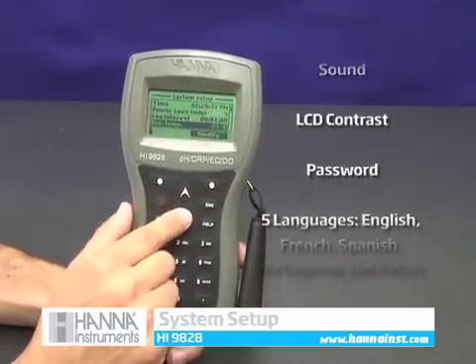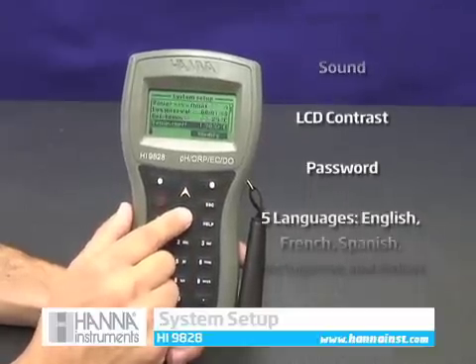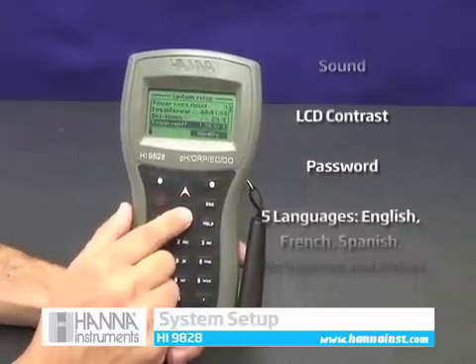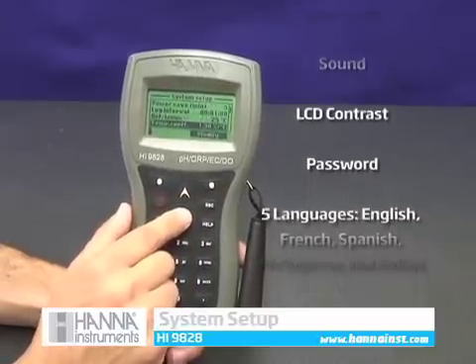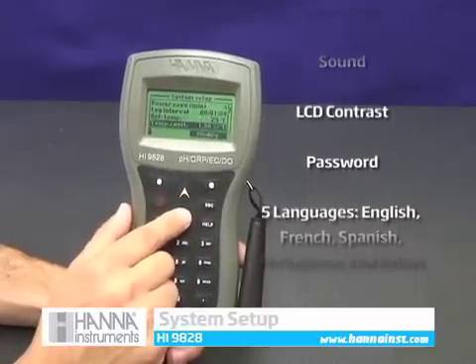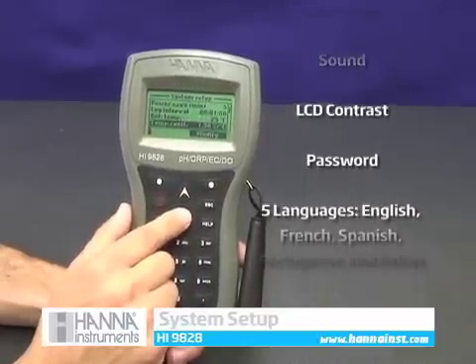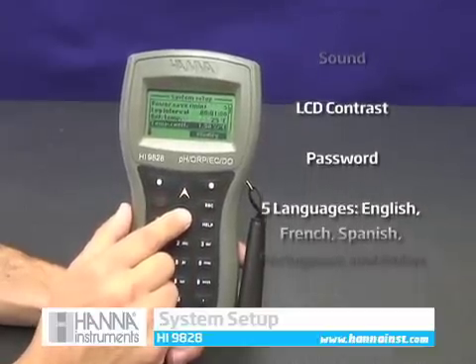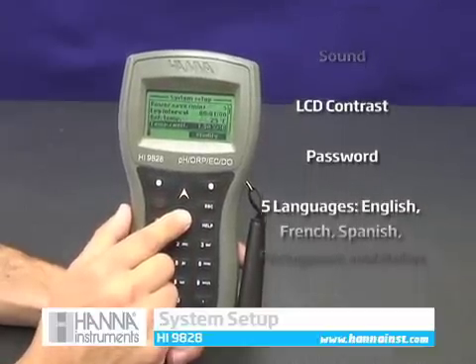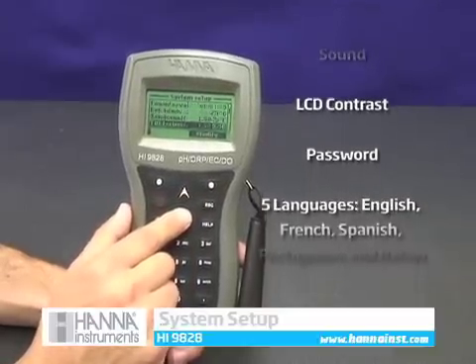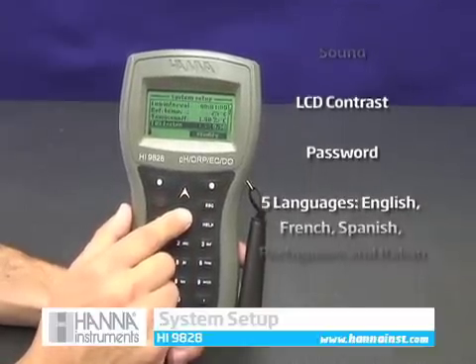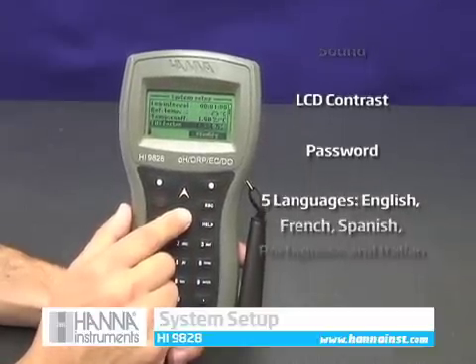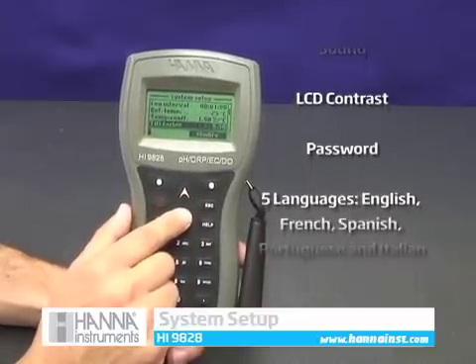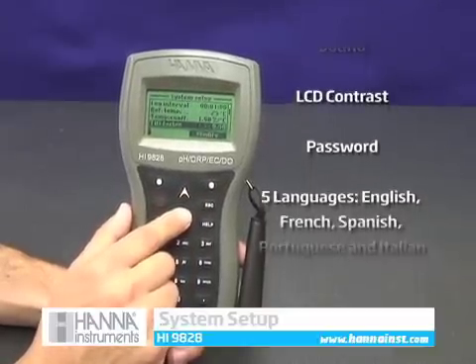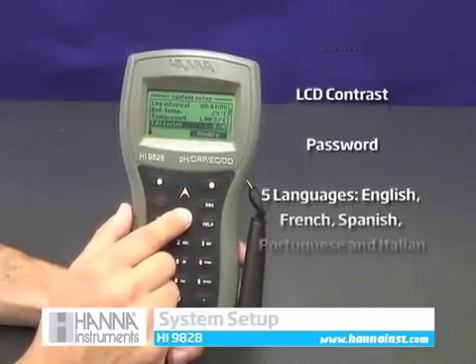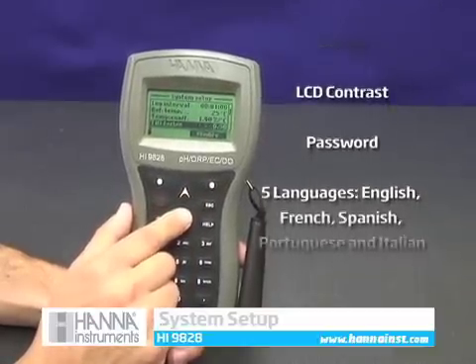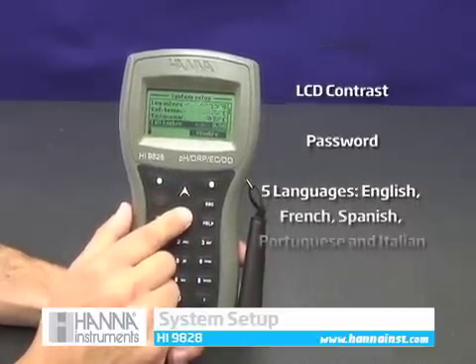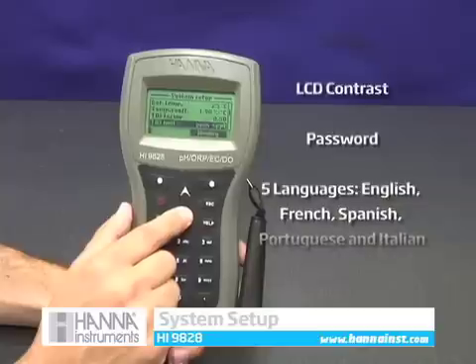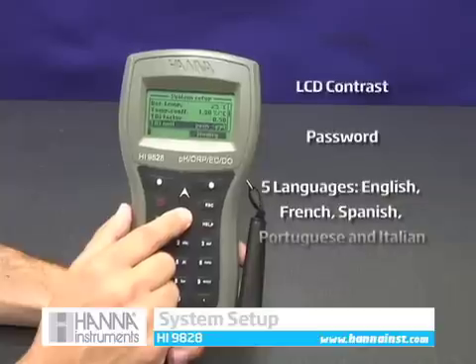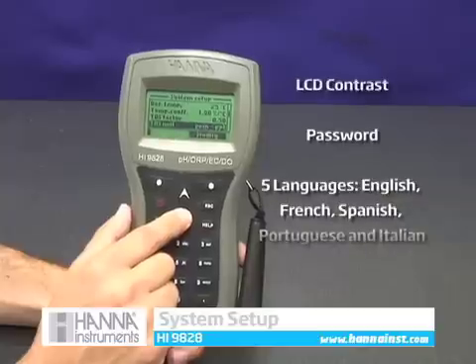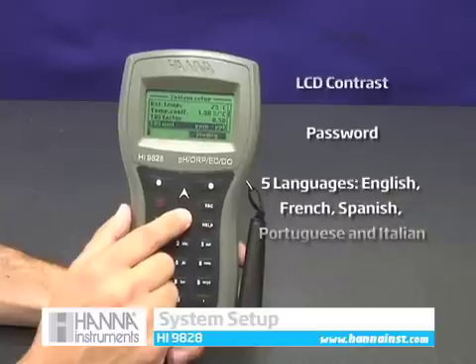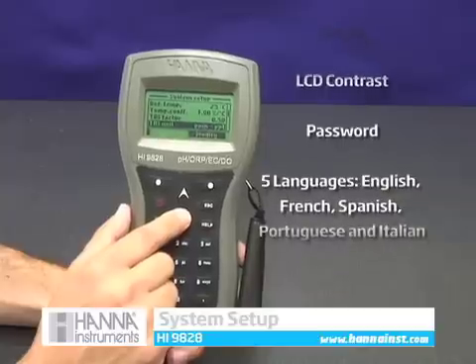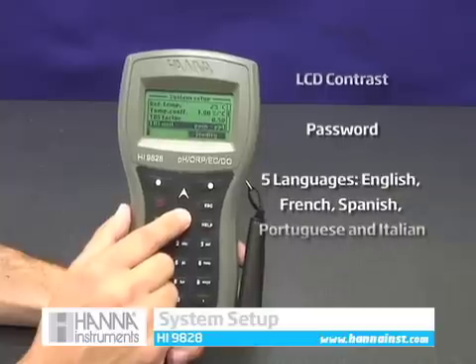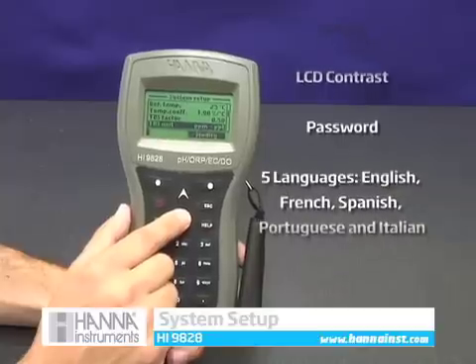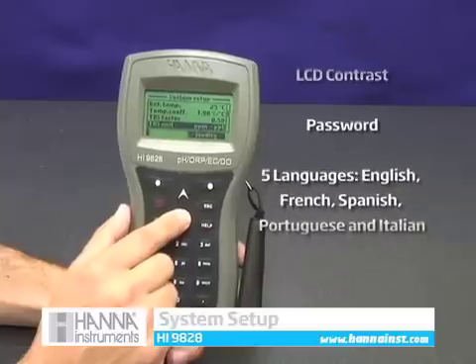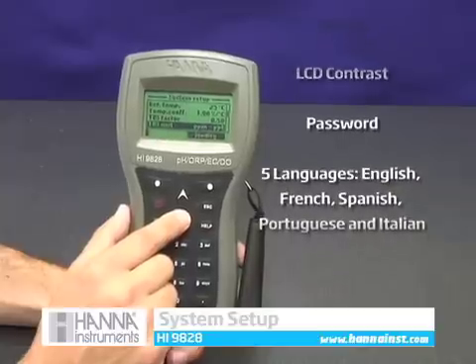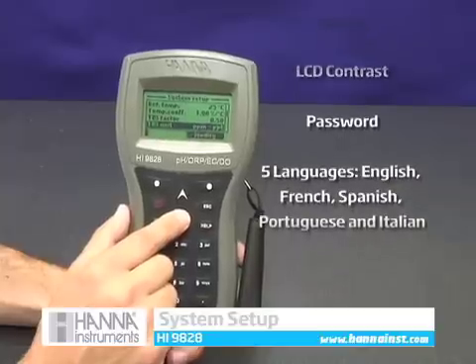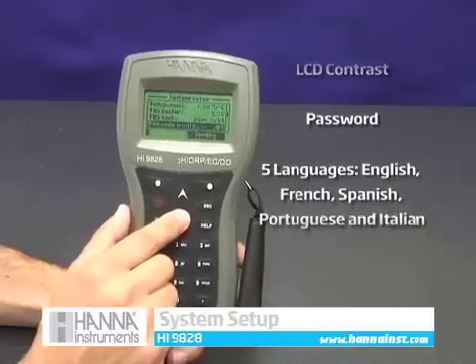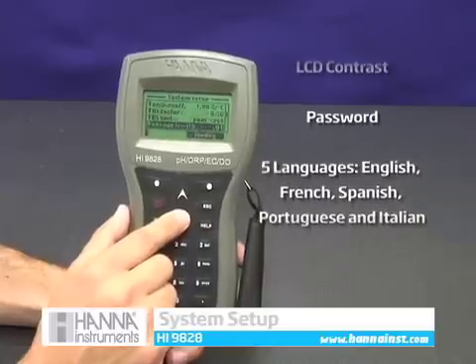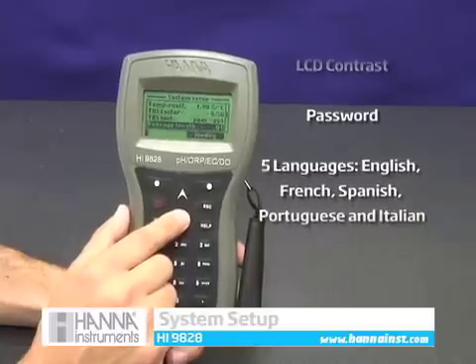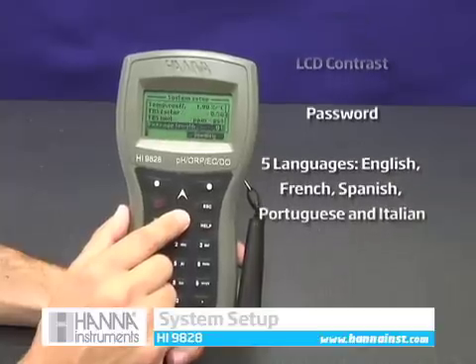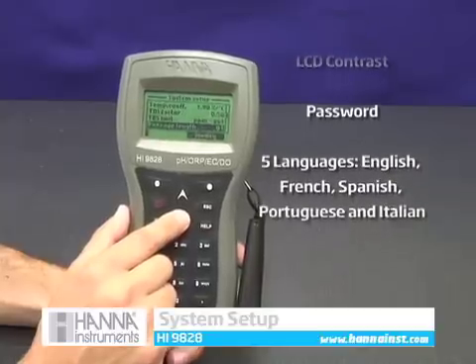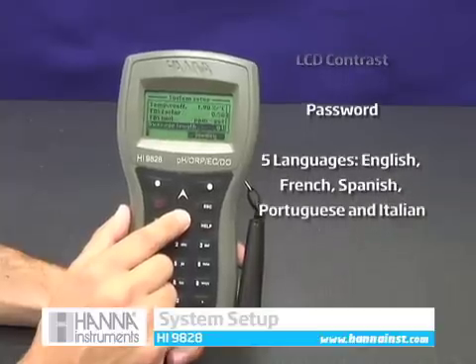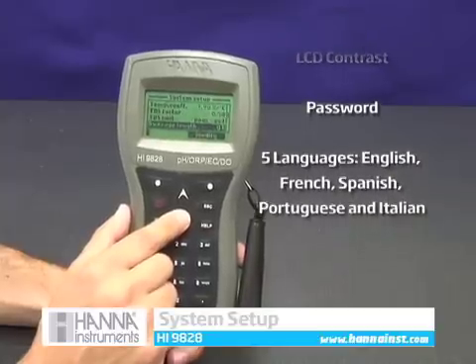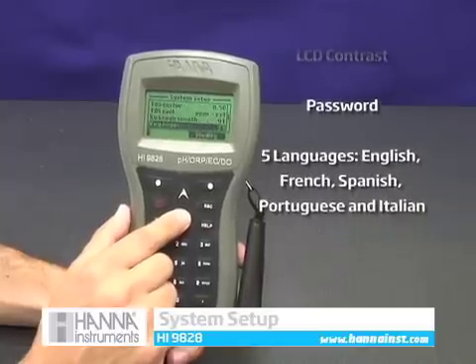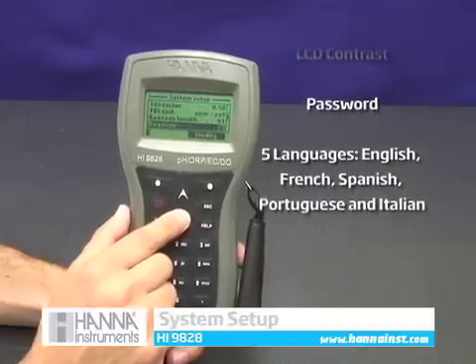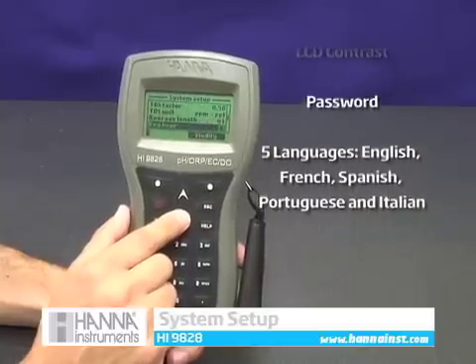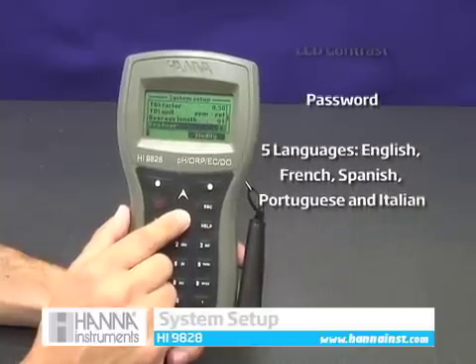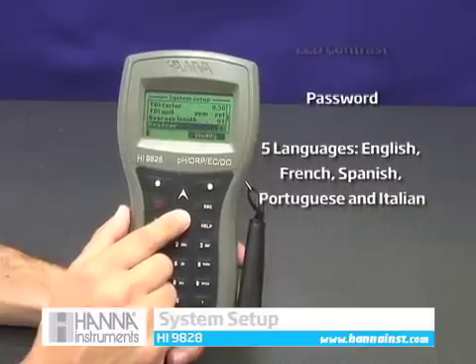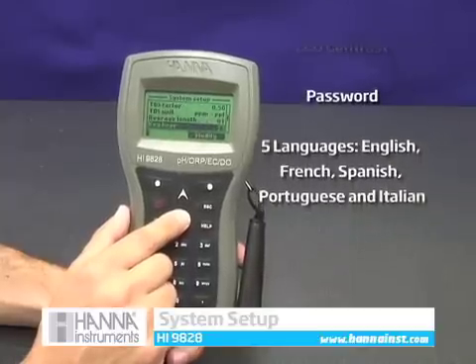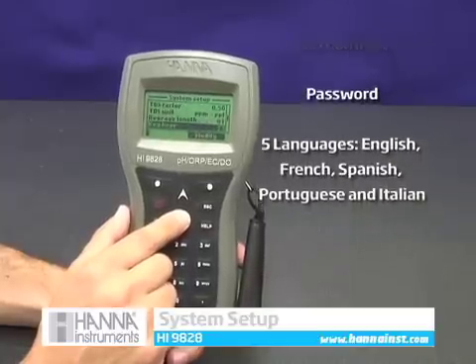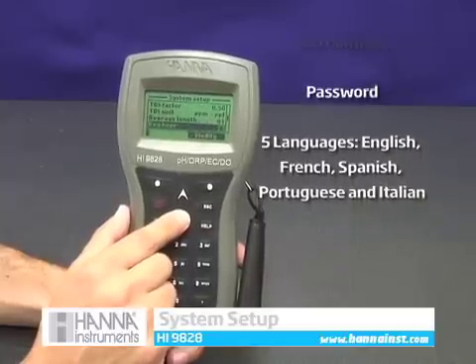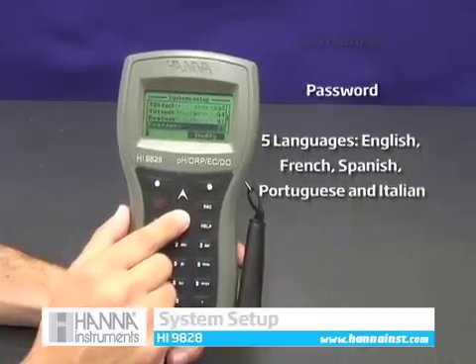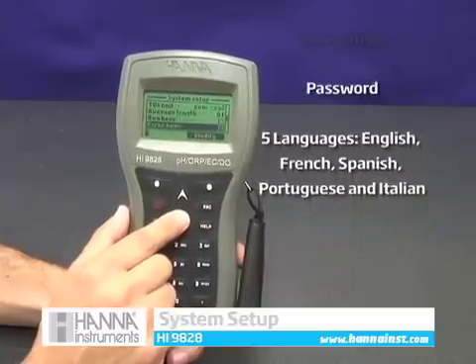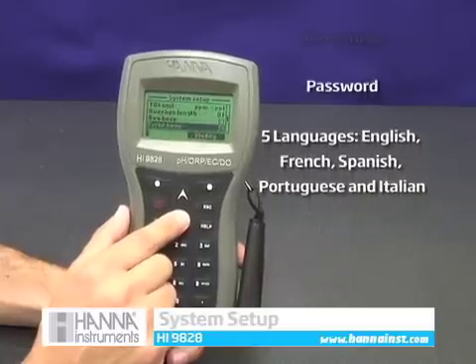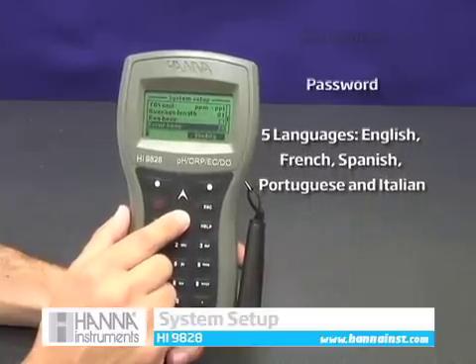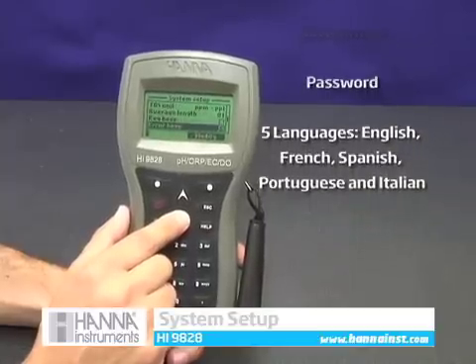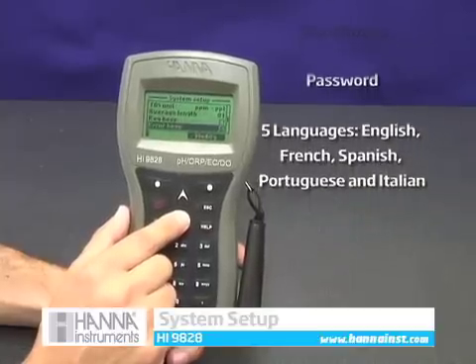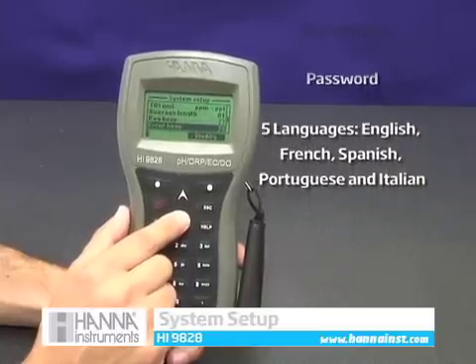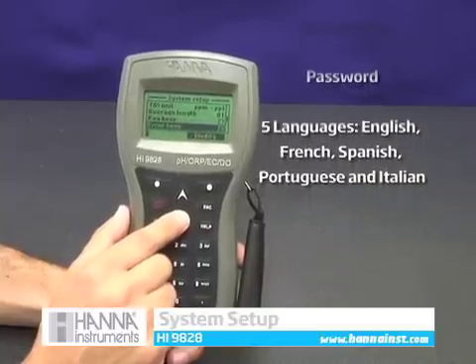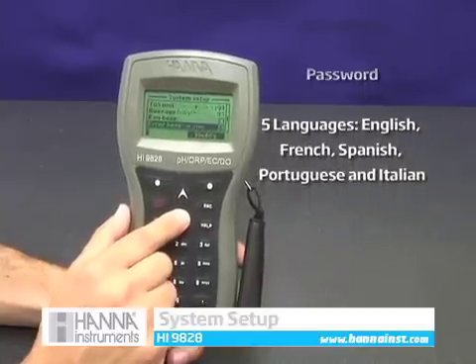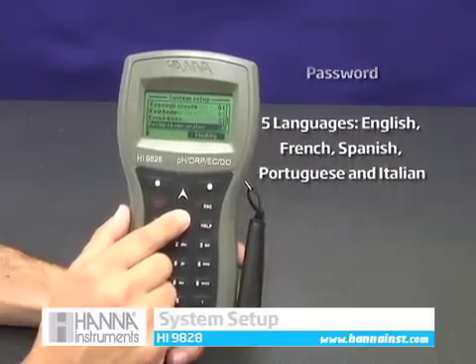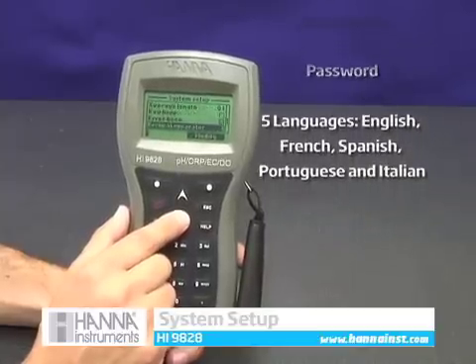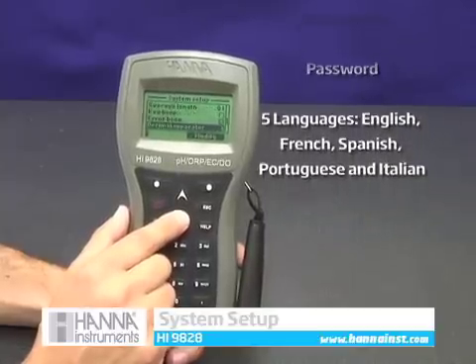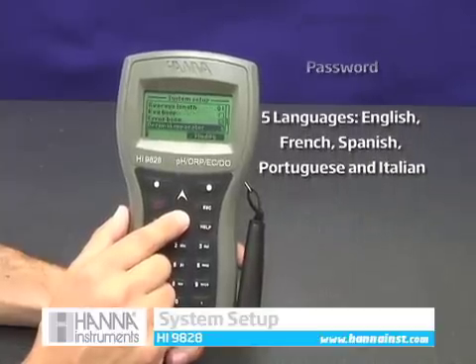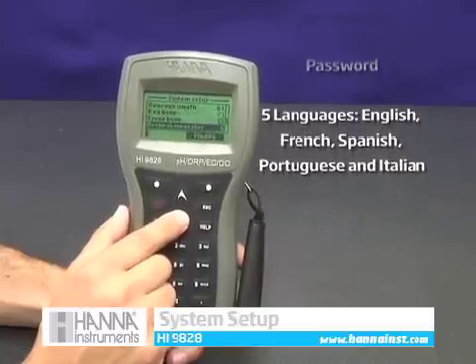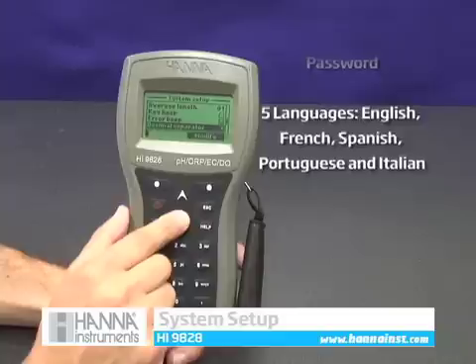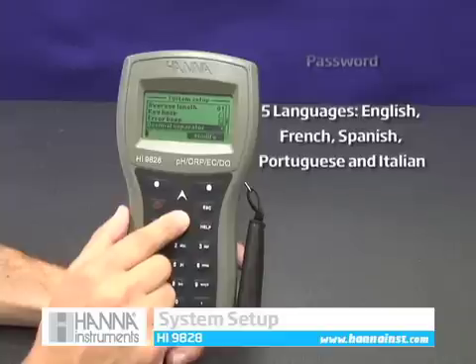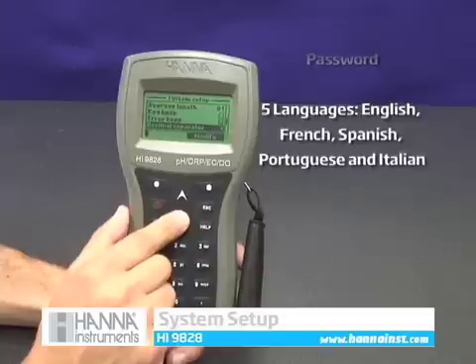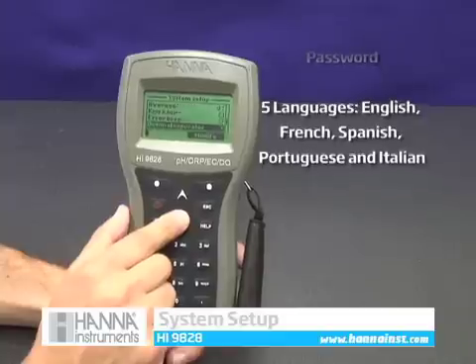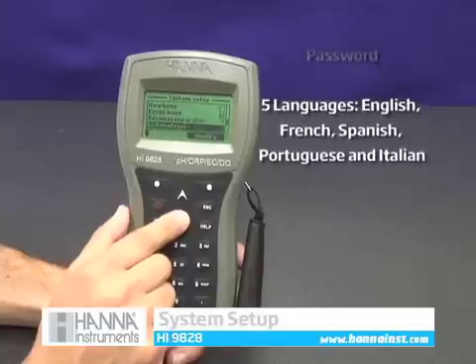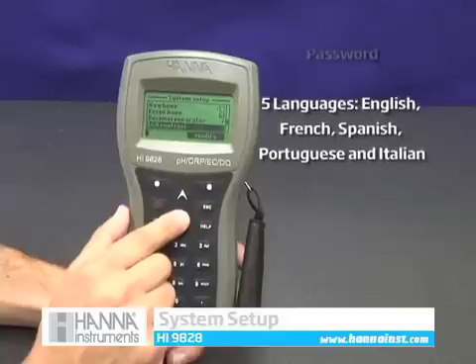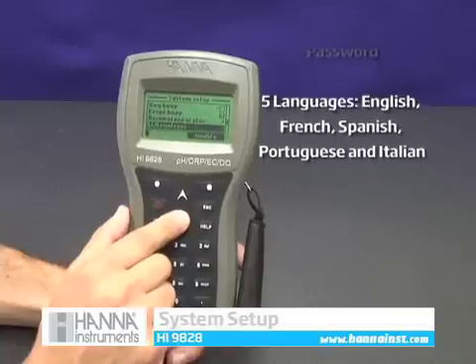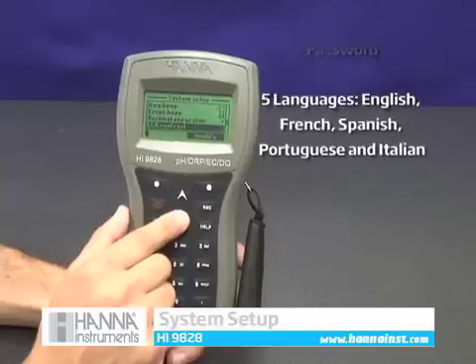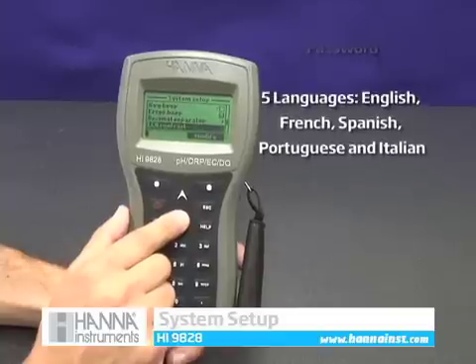The HI9828 can be password protected and the menu screens are available in English, French, Spanish, Portuguese, and Italian.